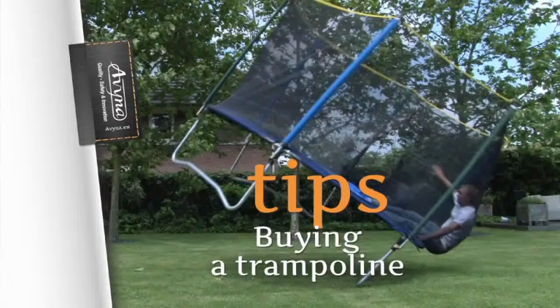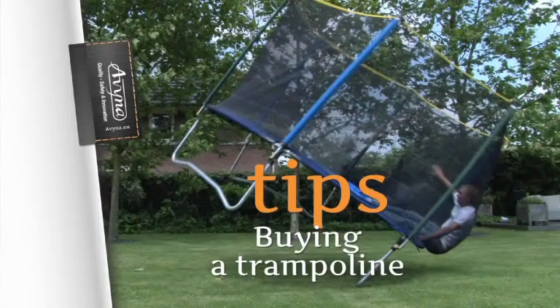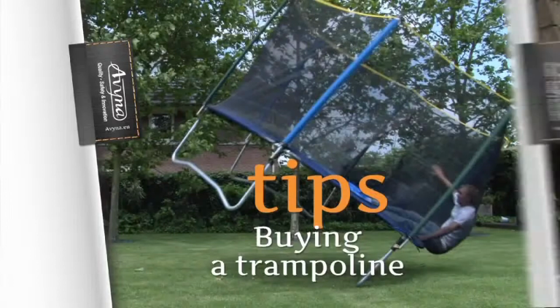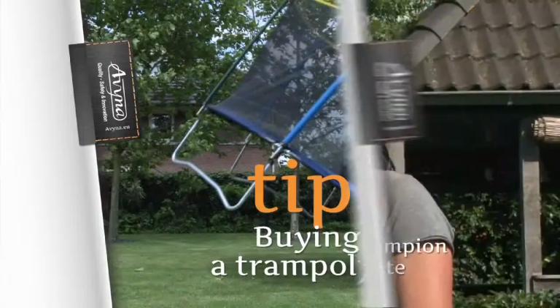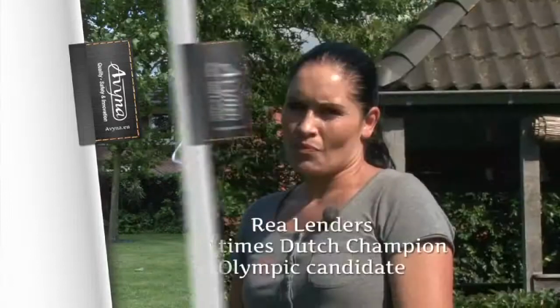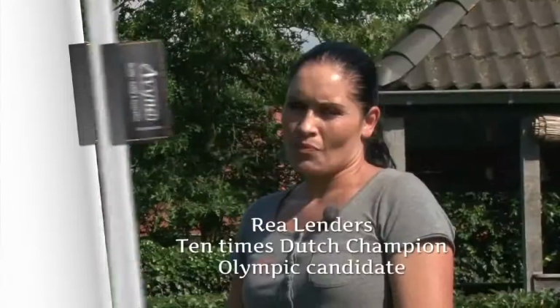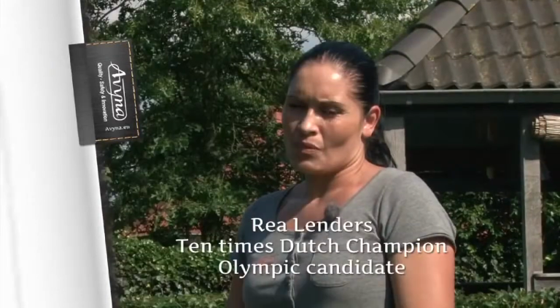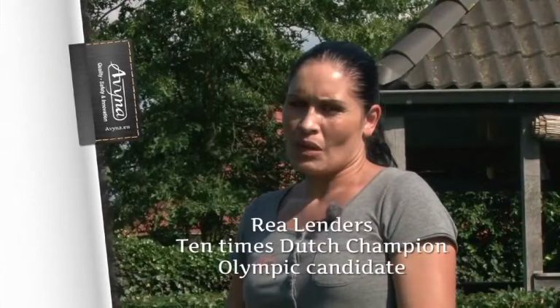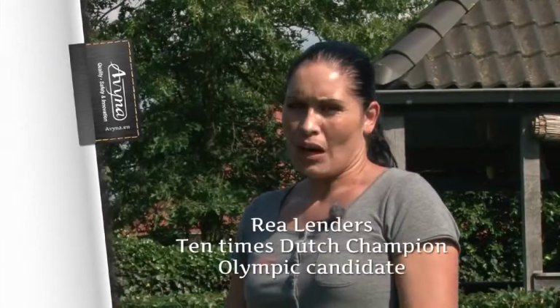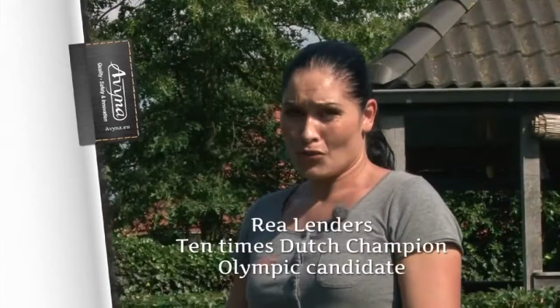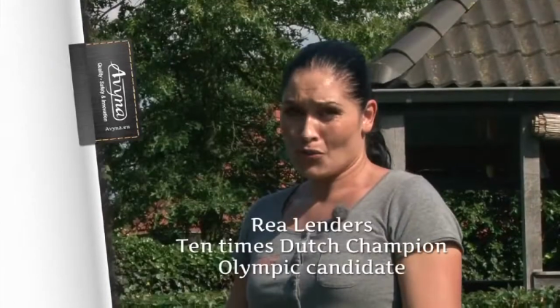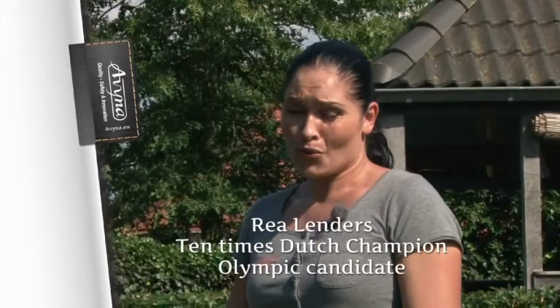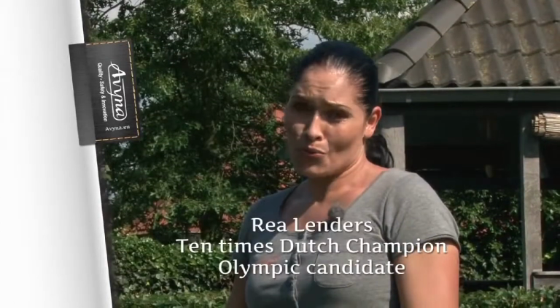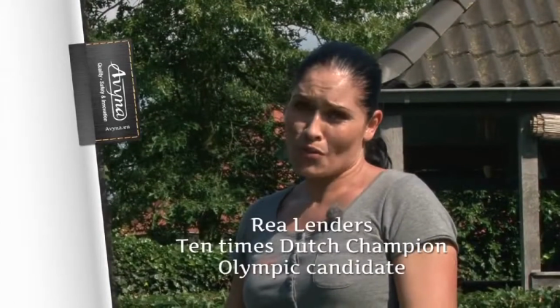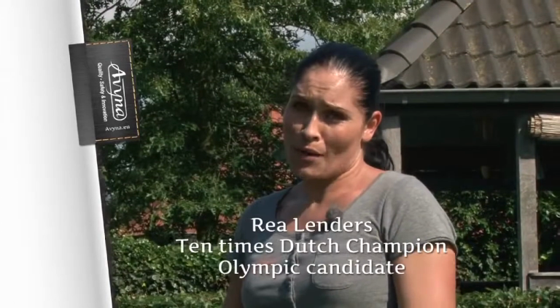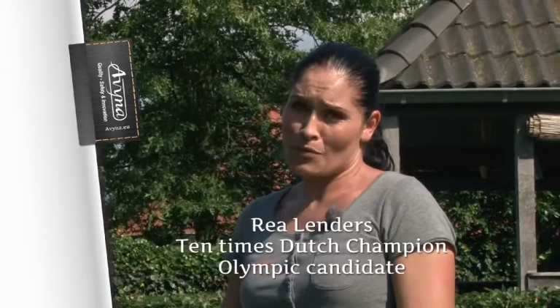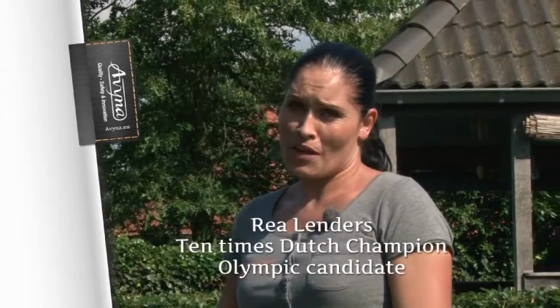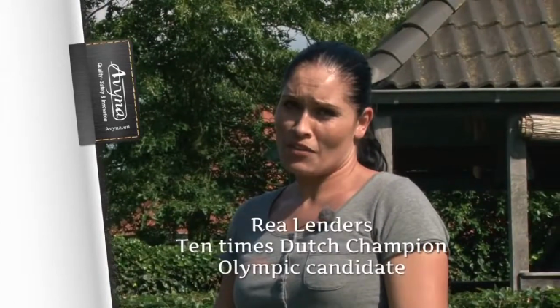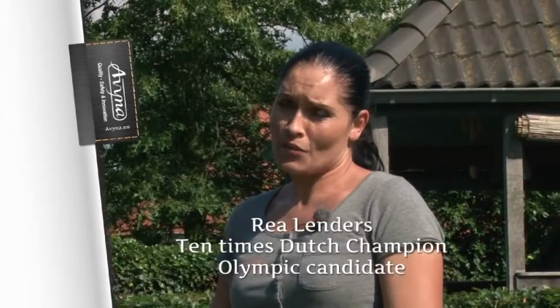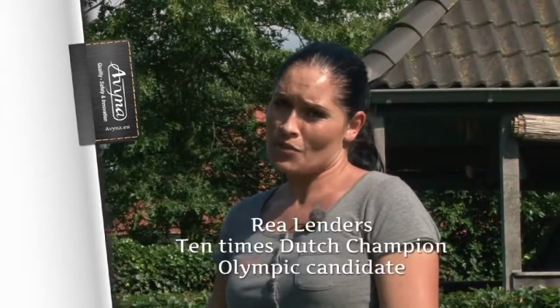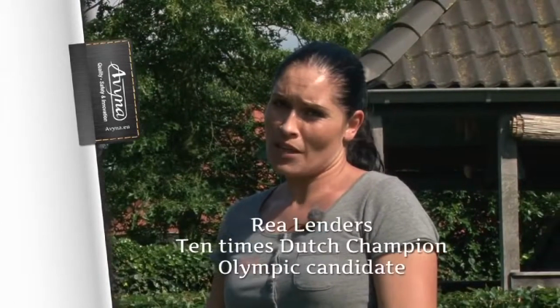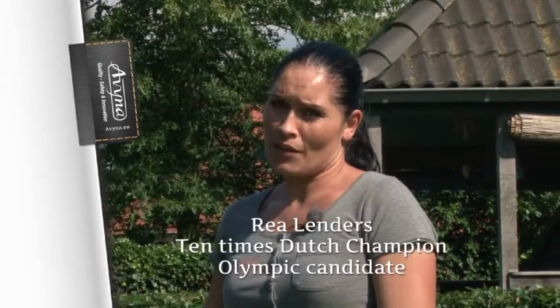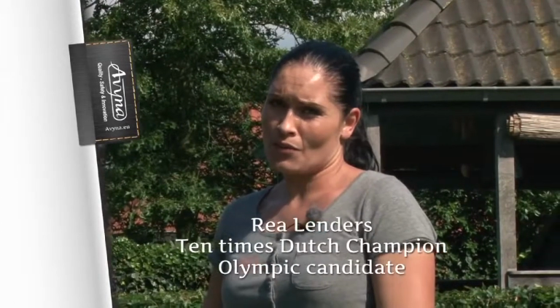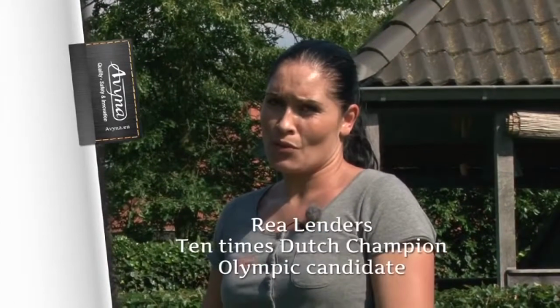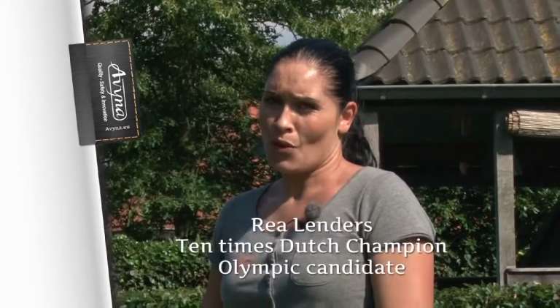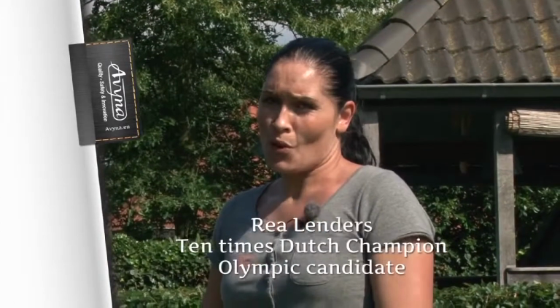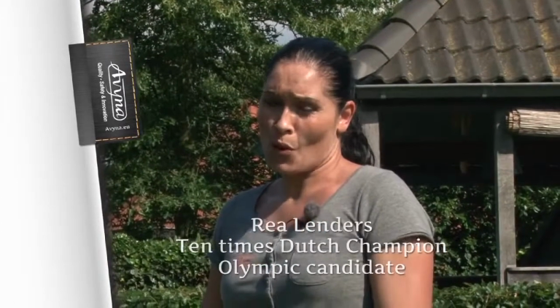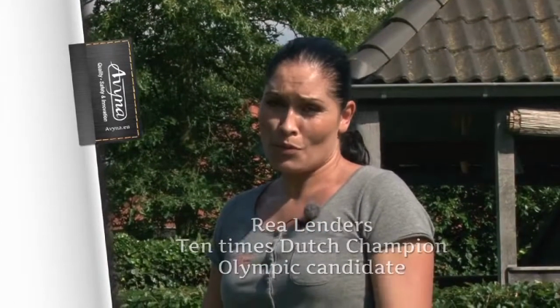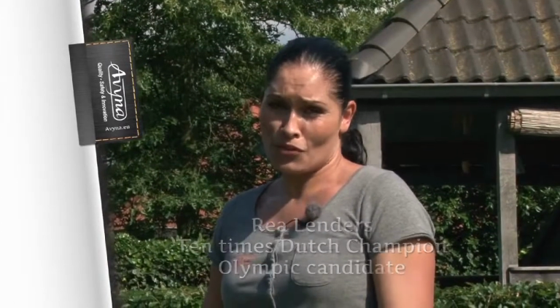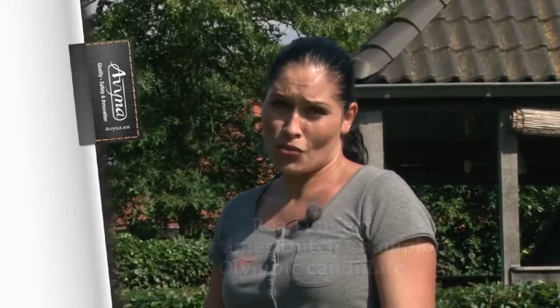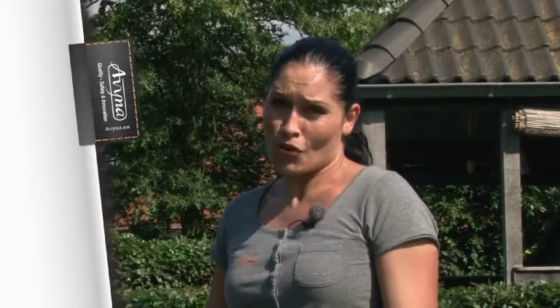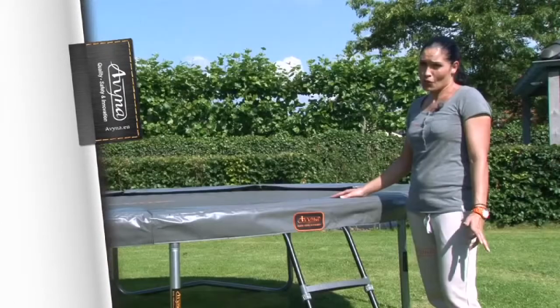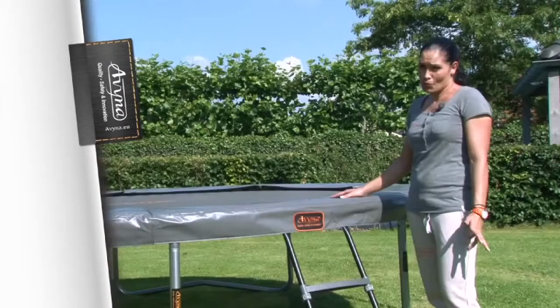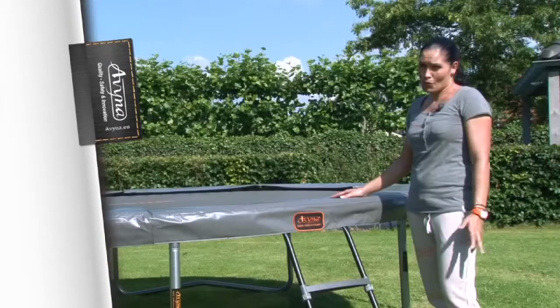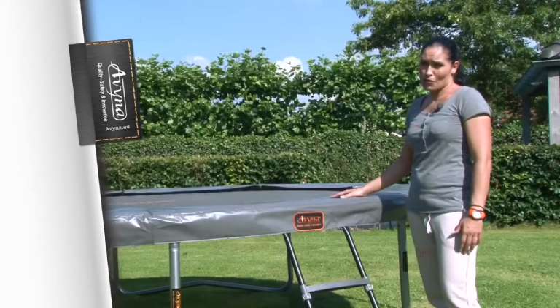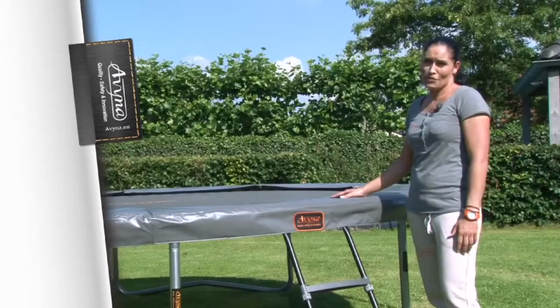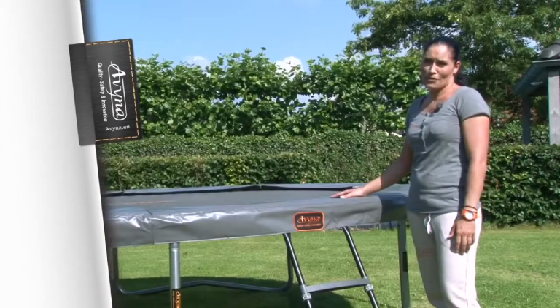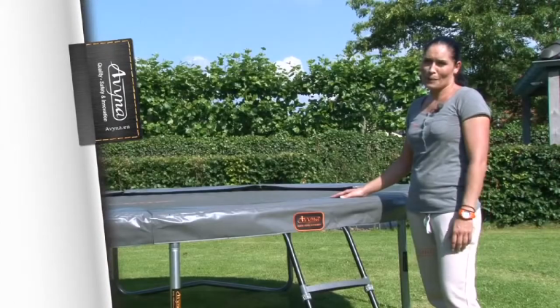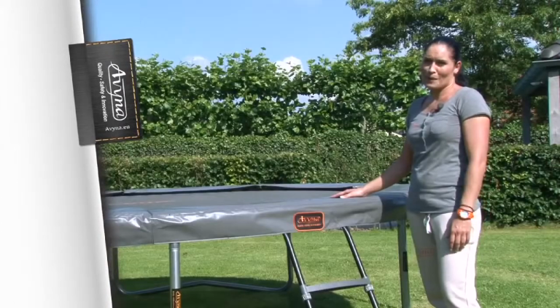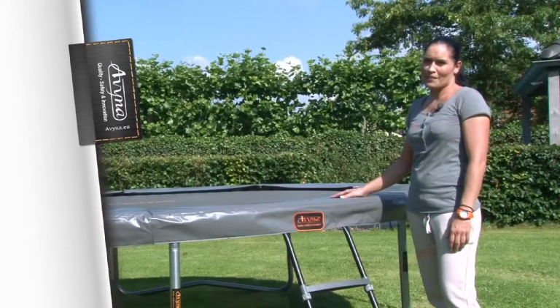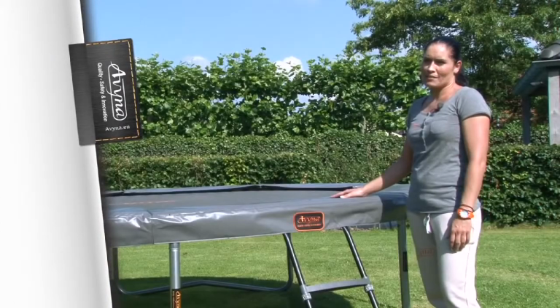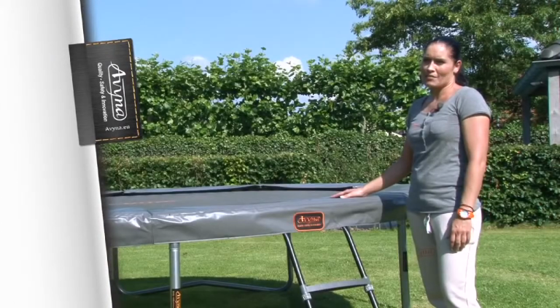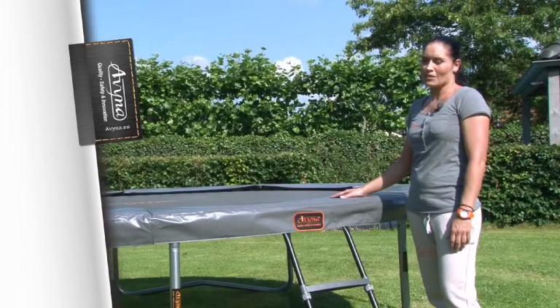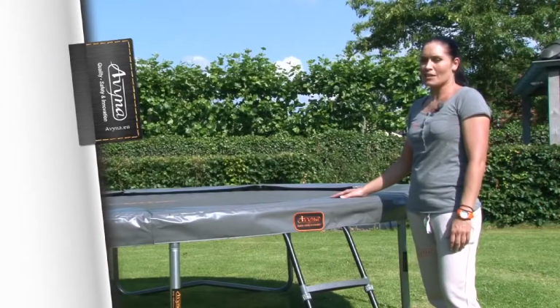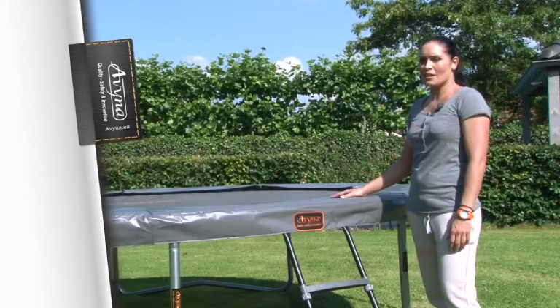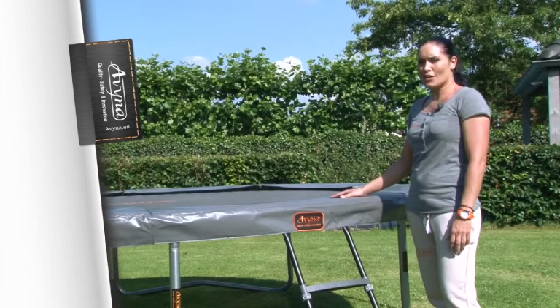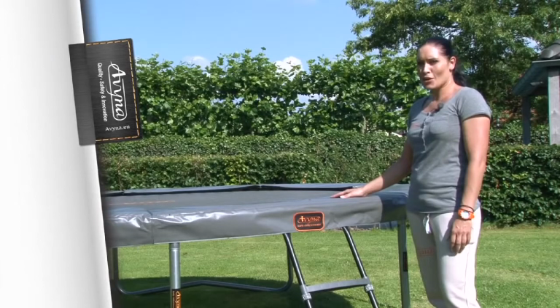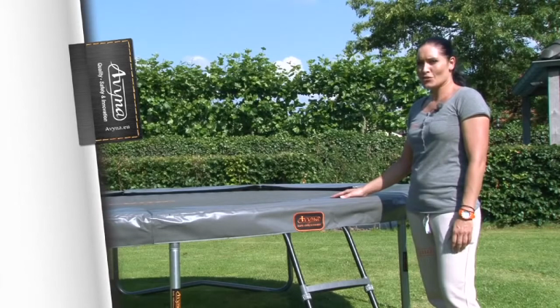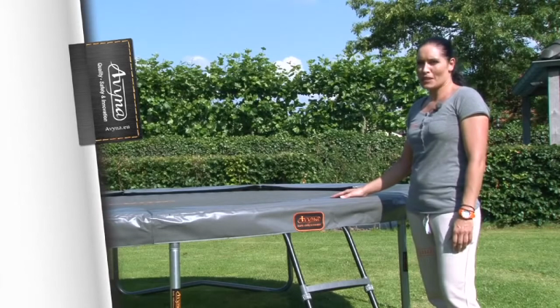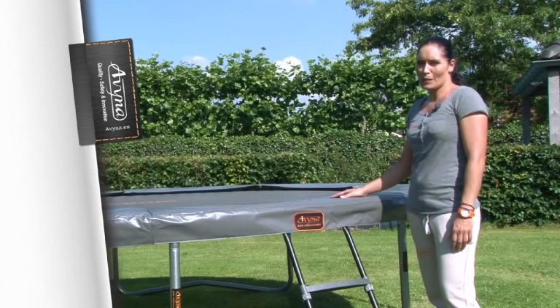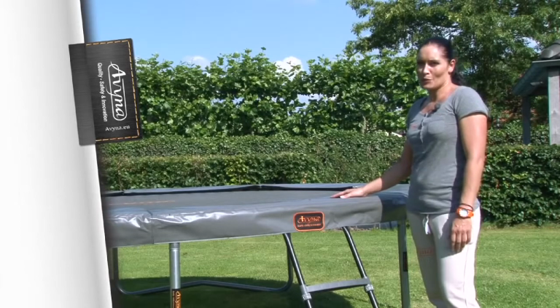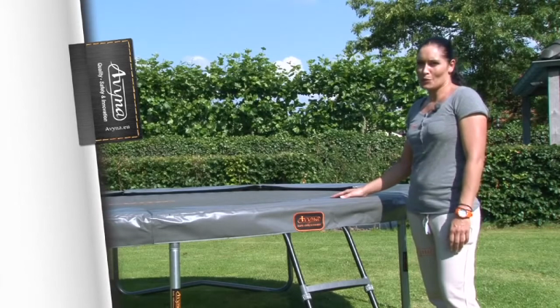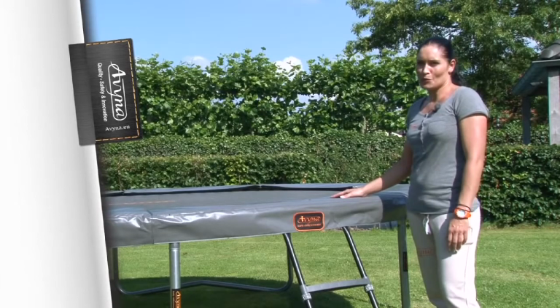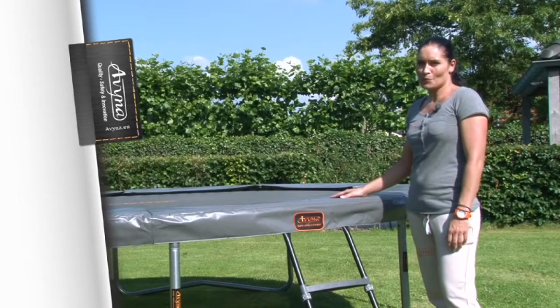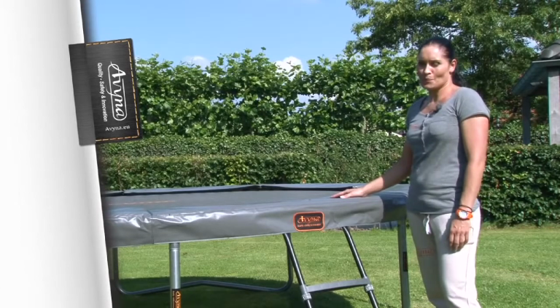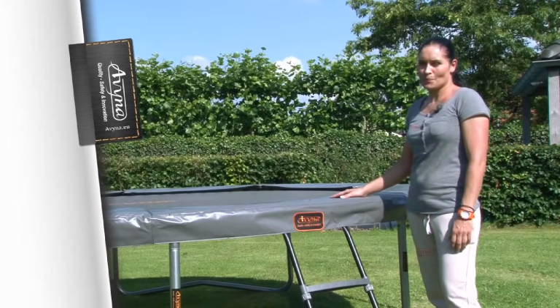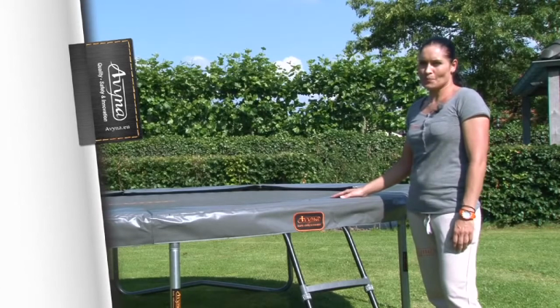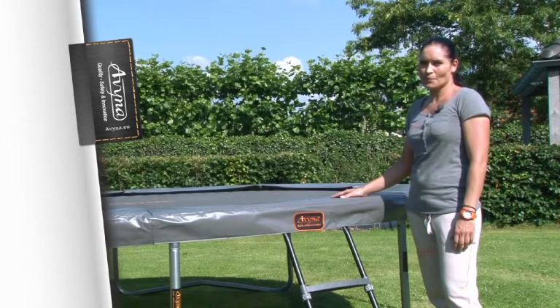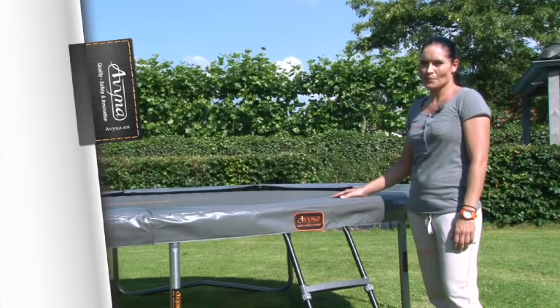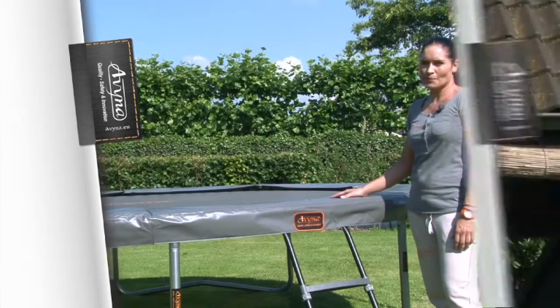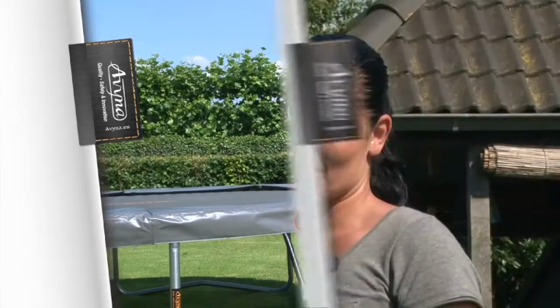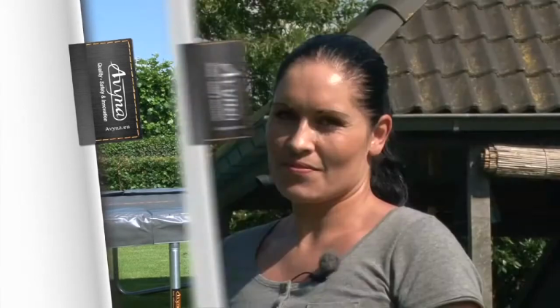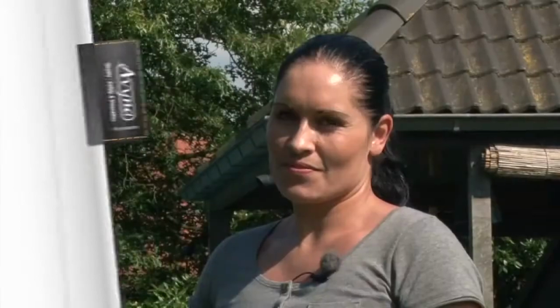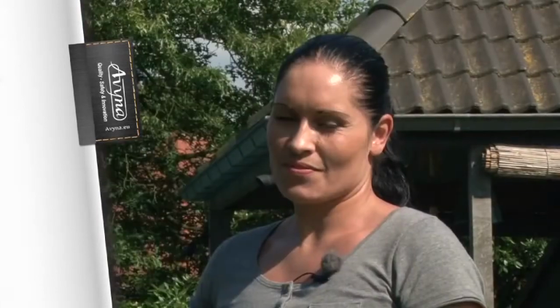Tip 1. If you have enough space in your garden, buy the biggest trampoline possible, because then you can do the coolest things.